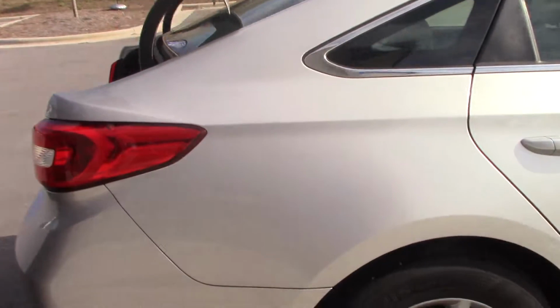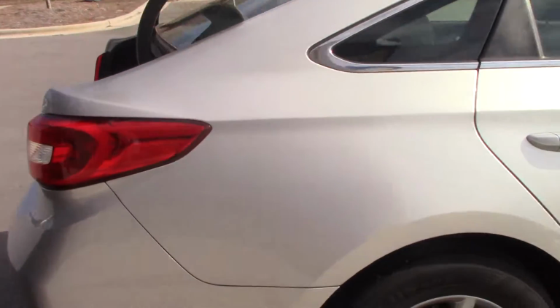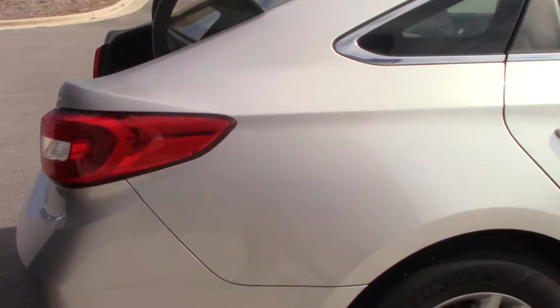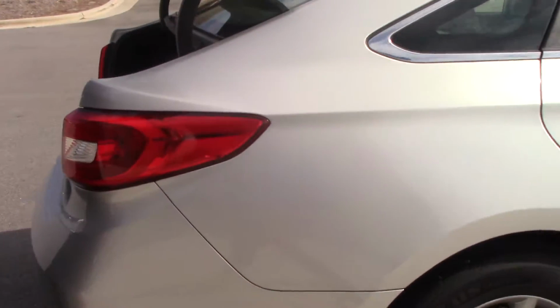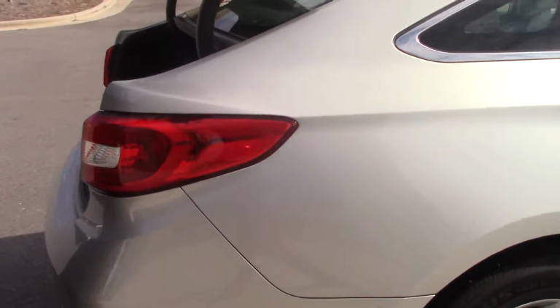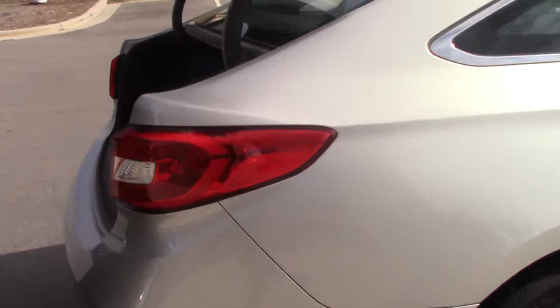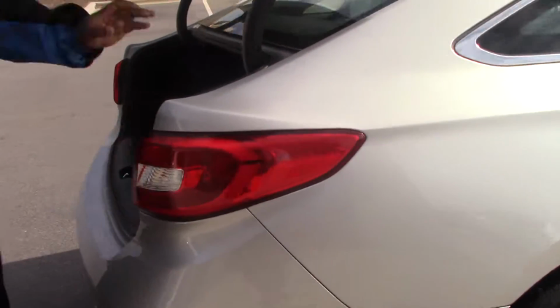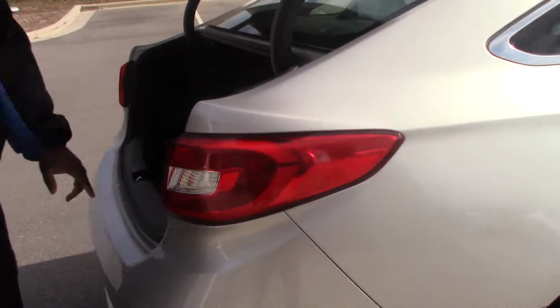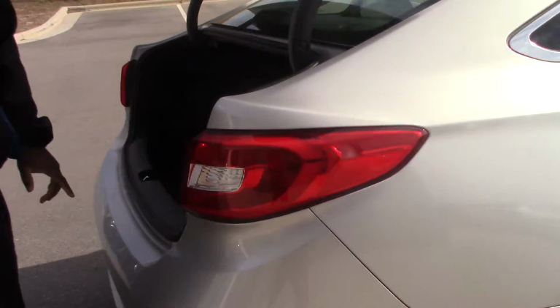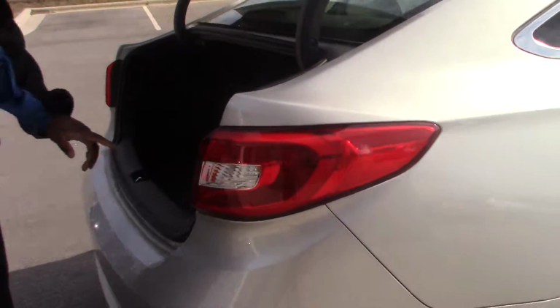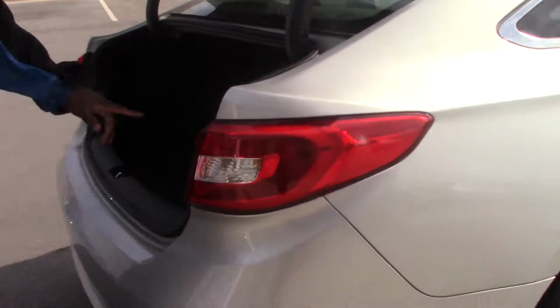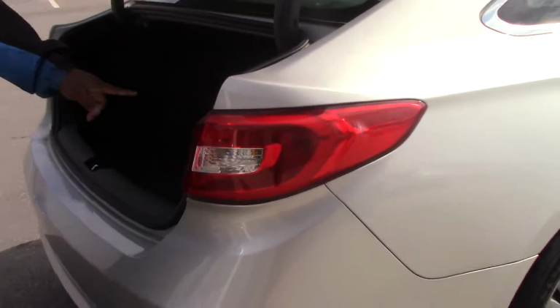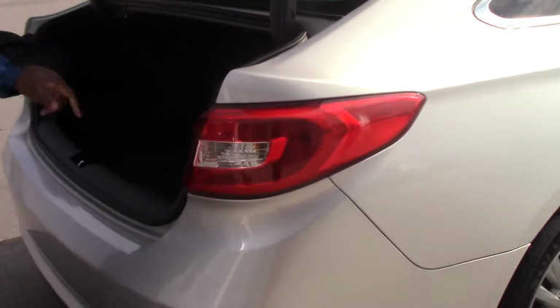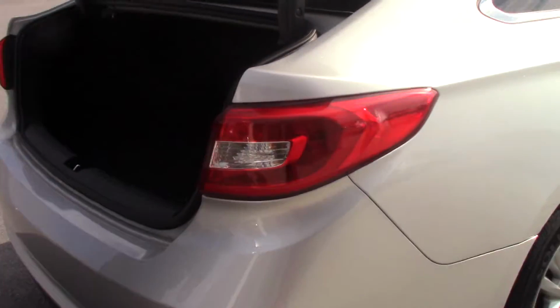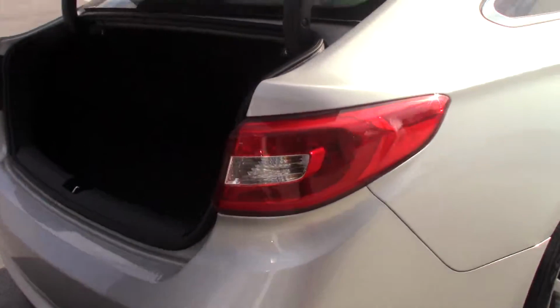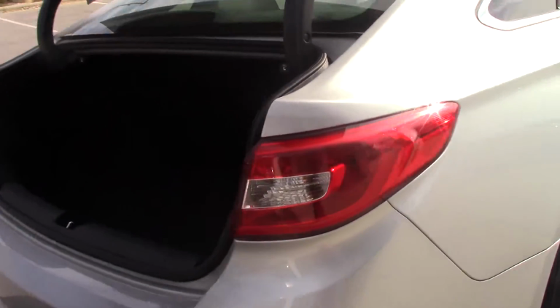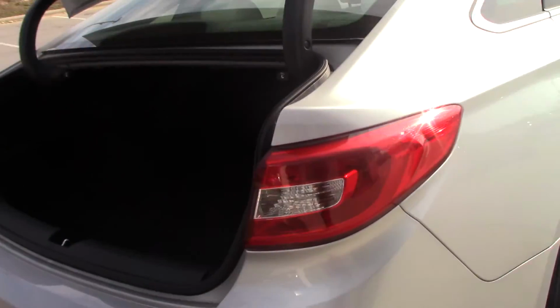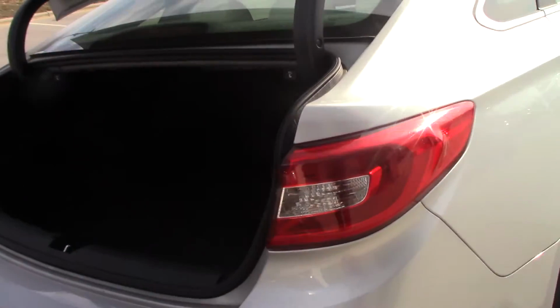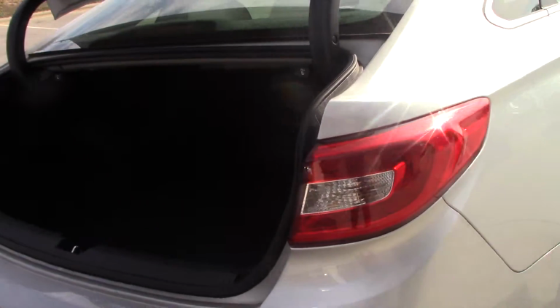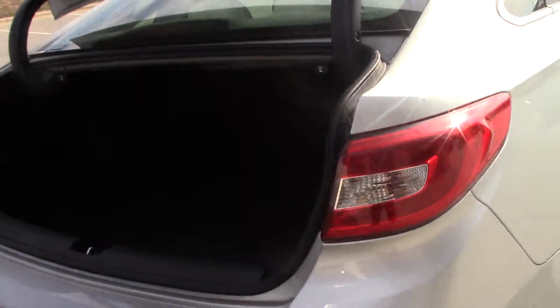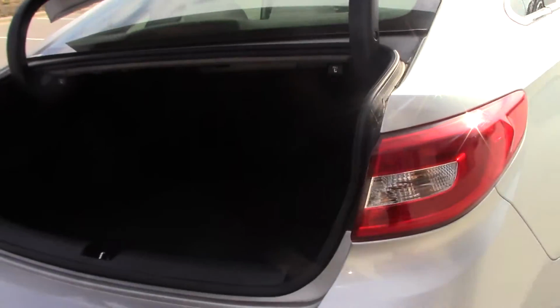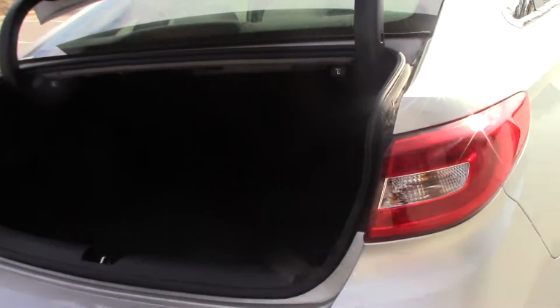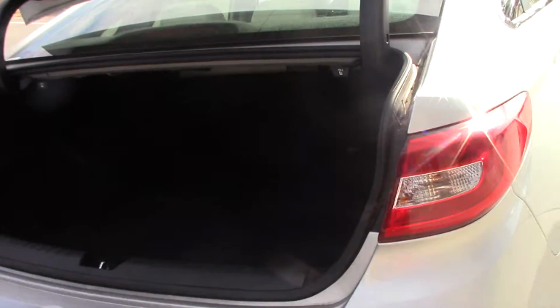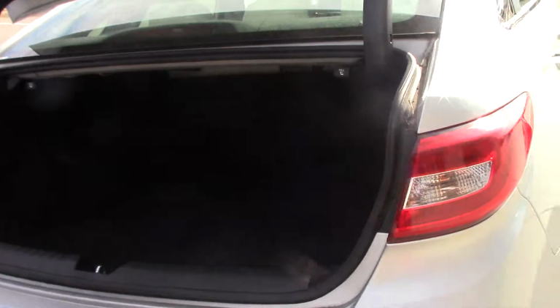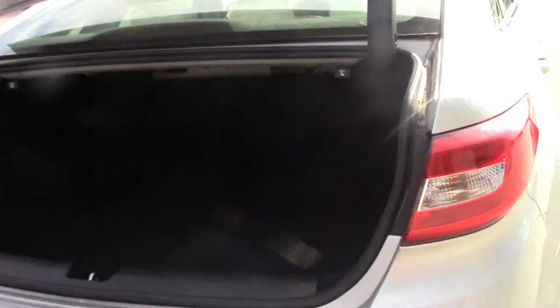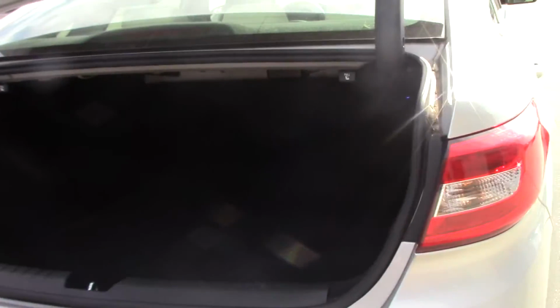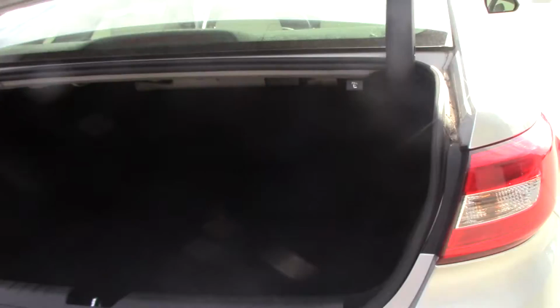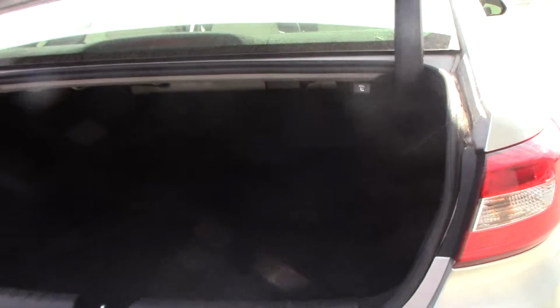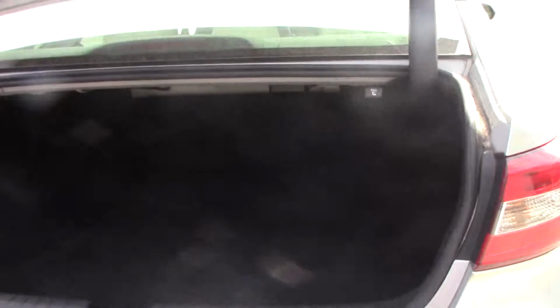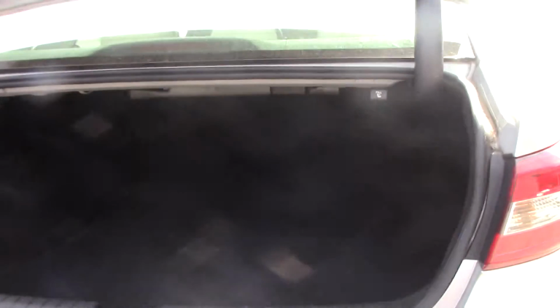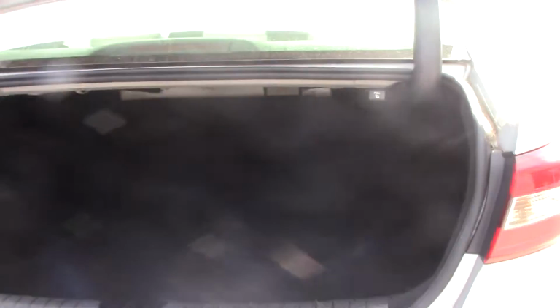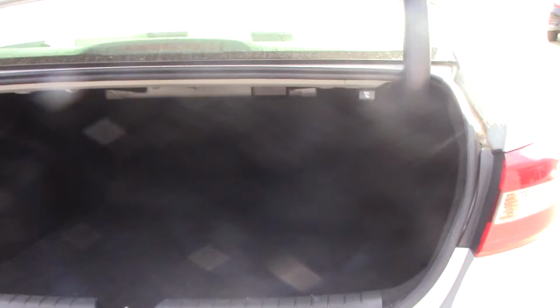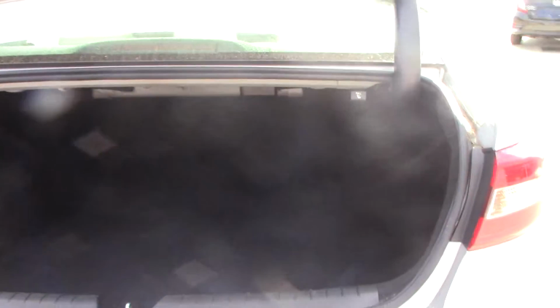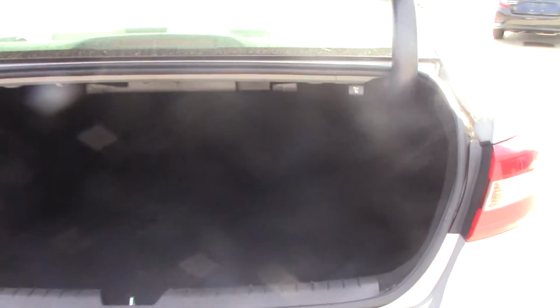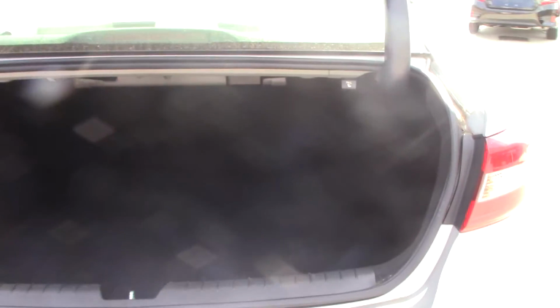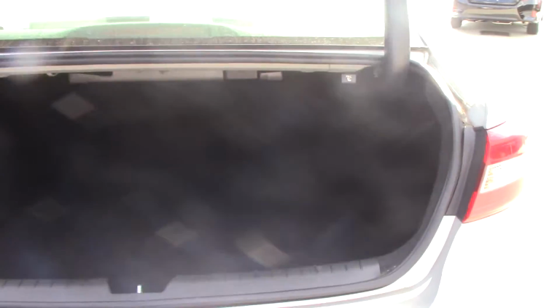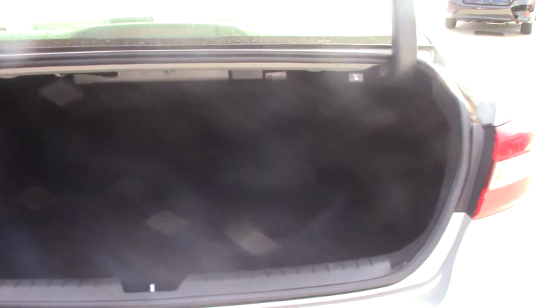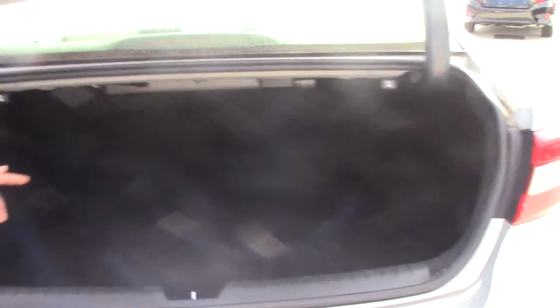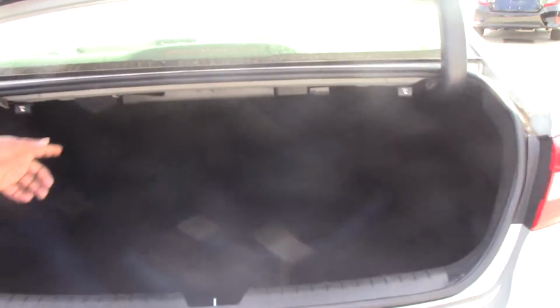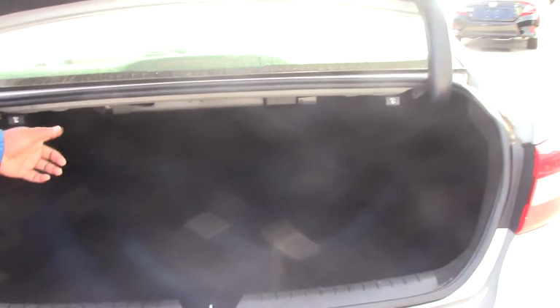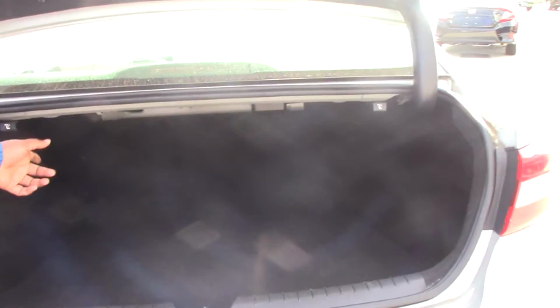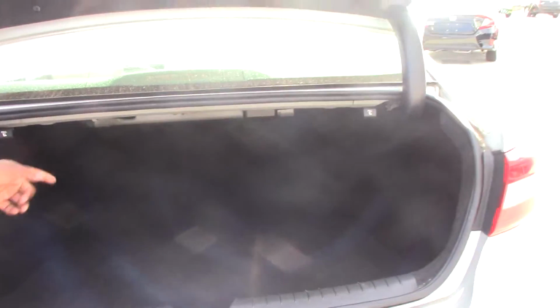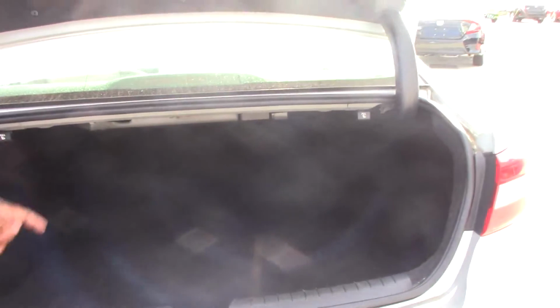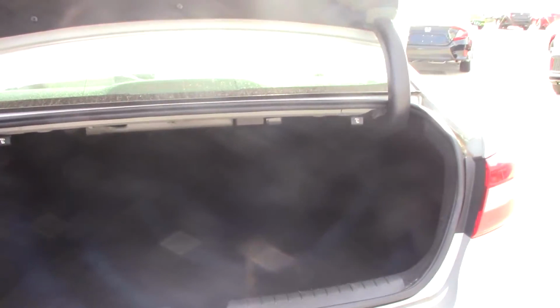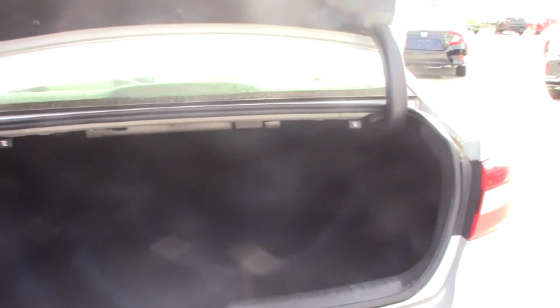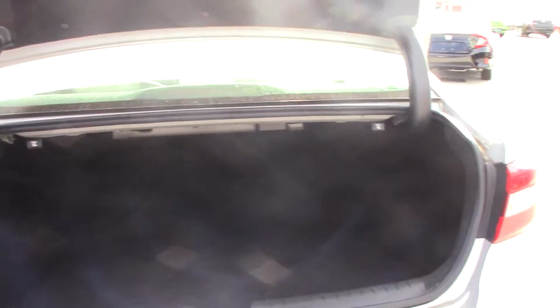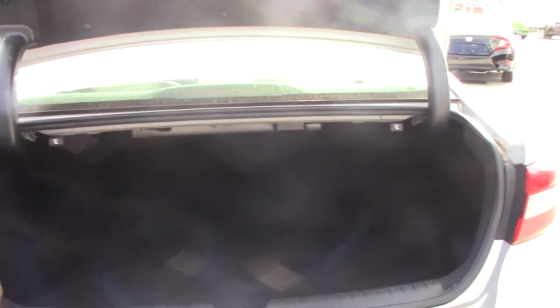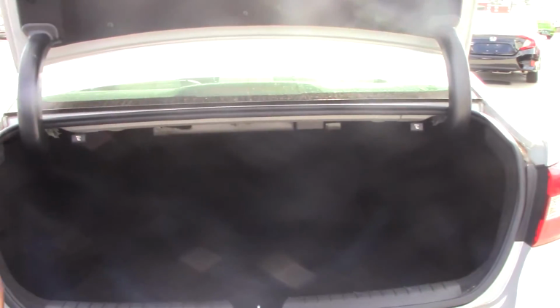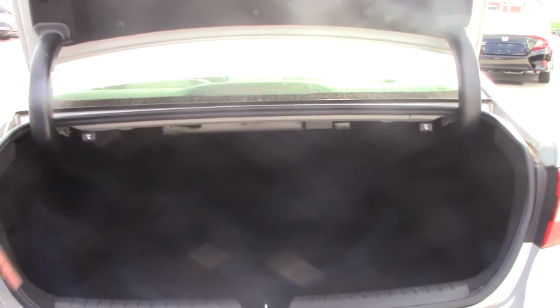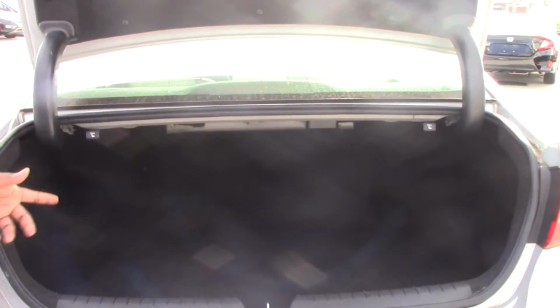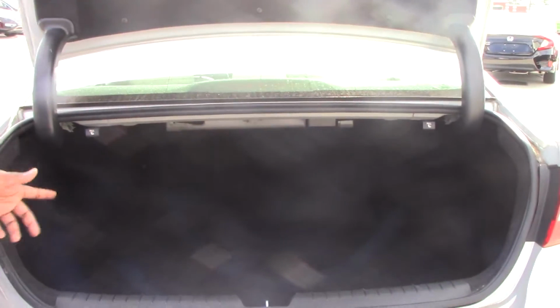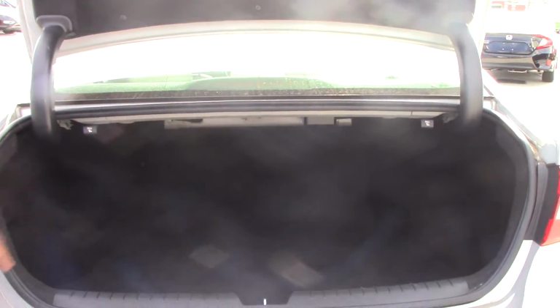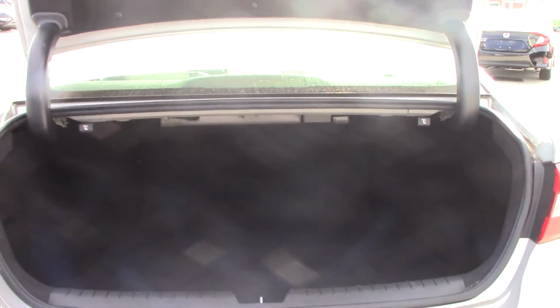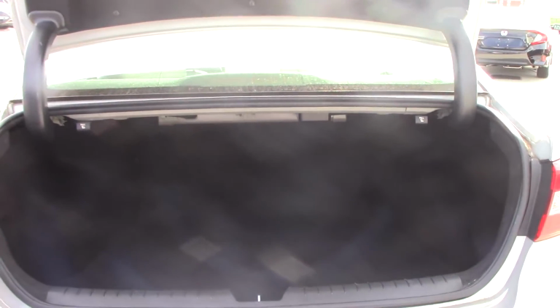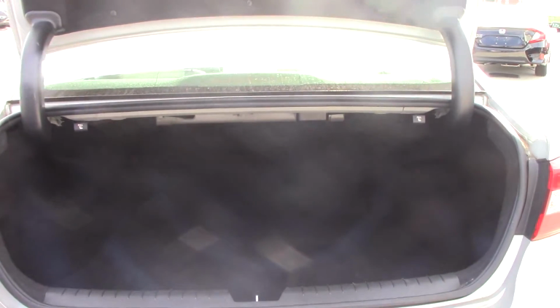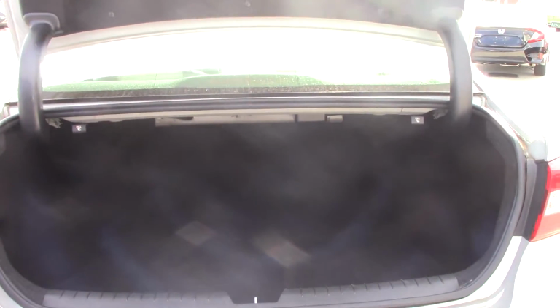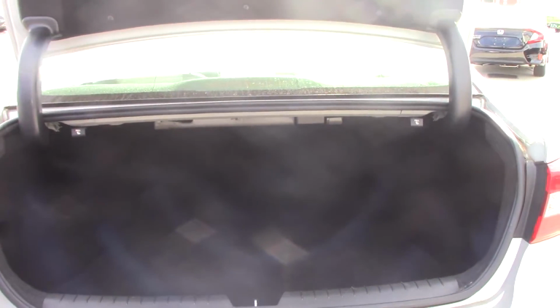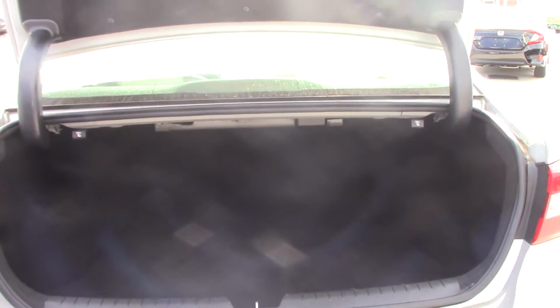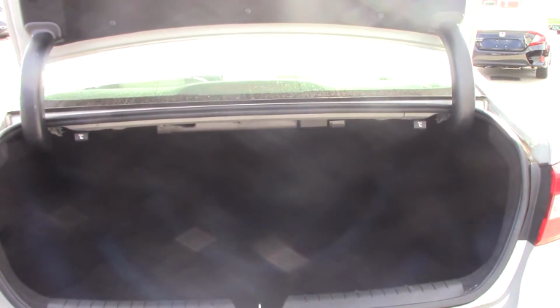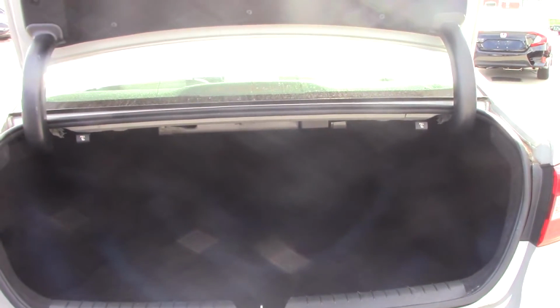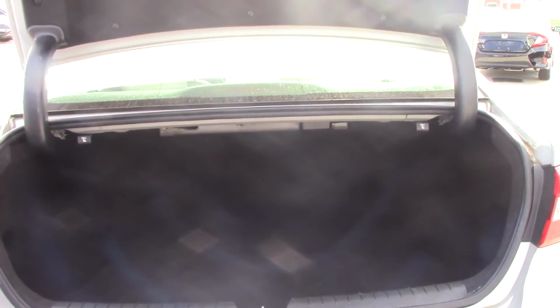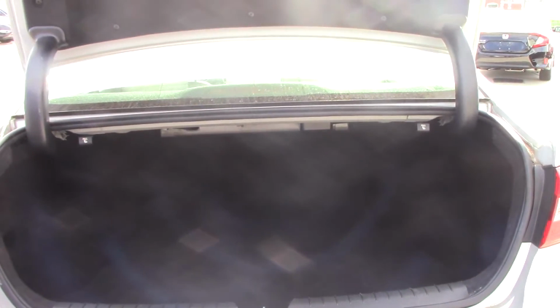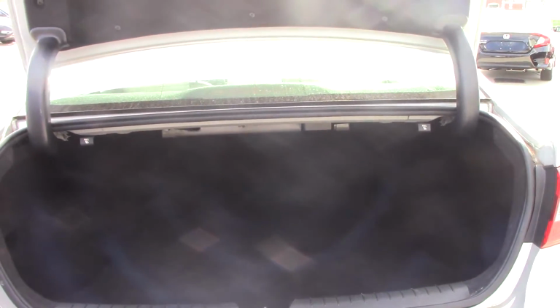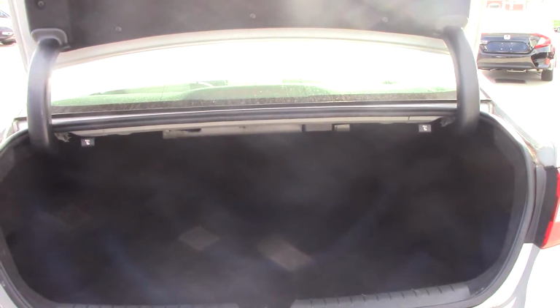As you can see in the trunk, there is a lot of space. The seats do fold down to give you extra trunk space inside of the car.